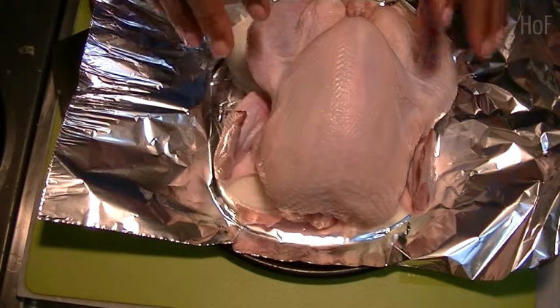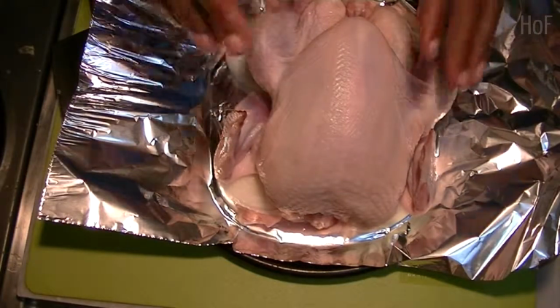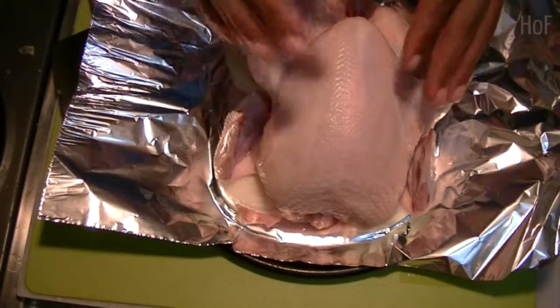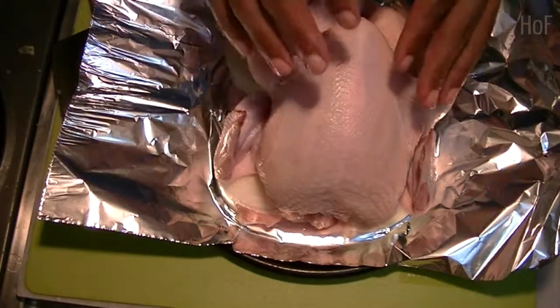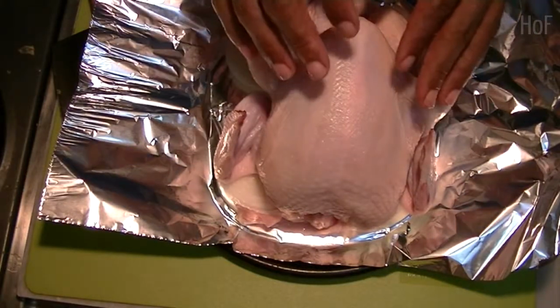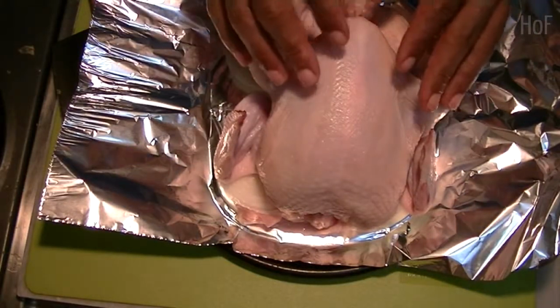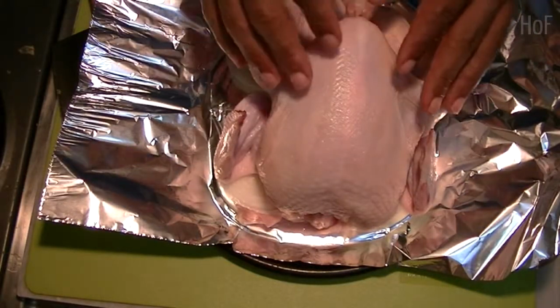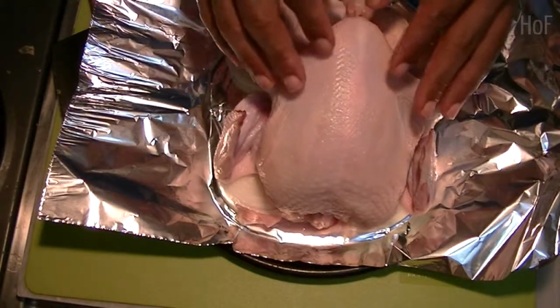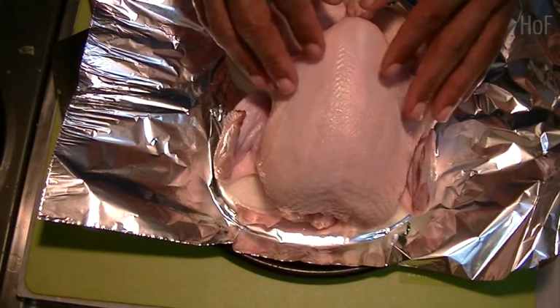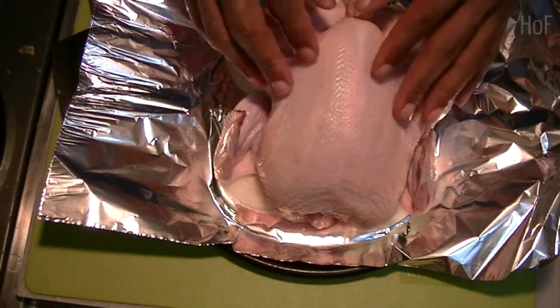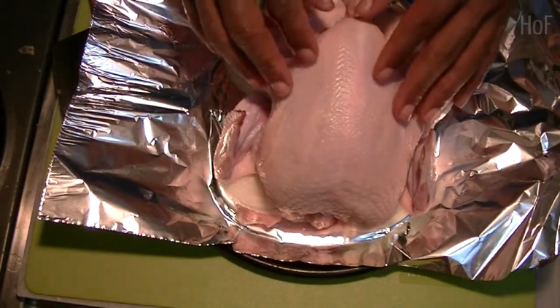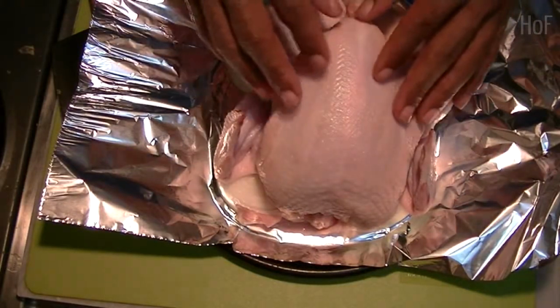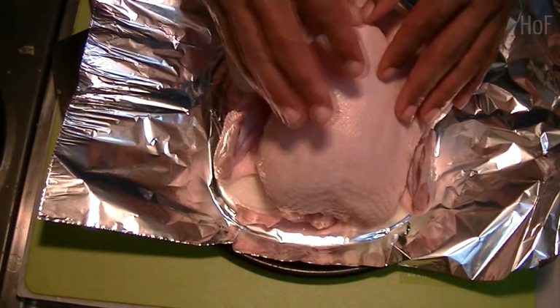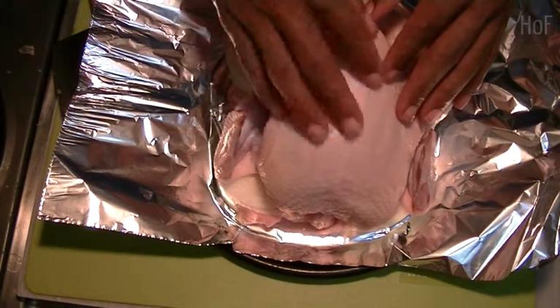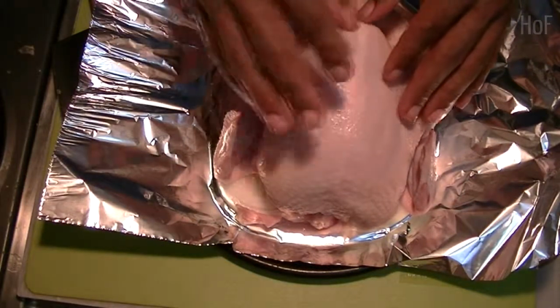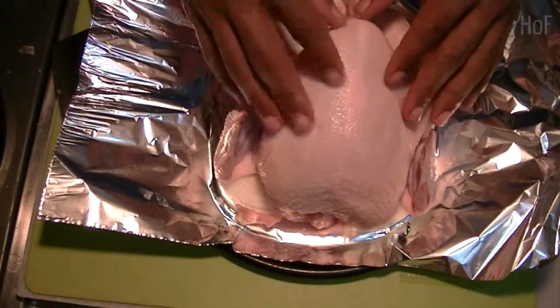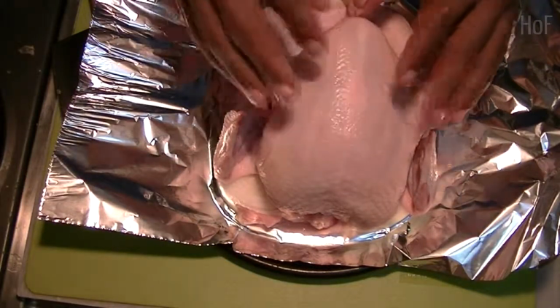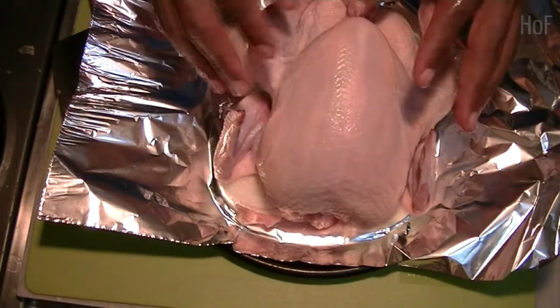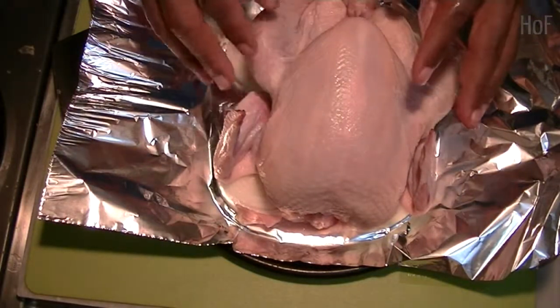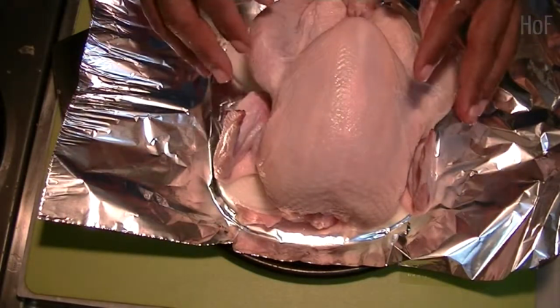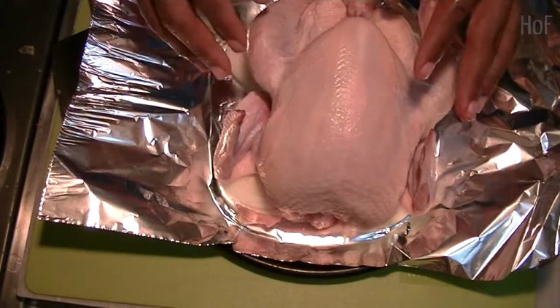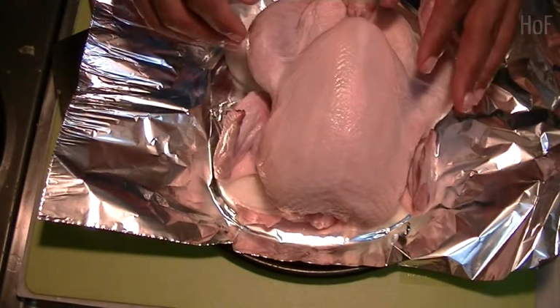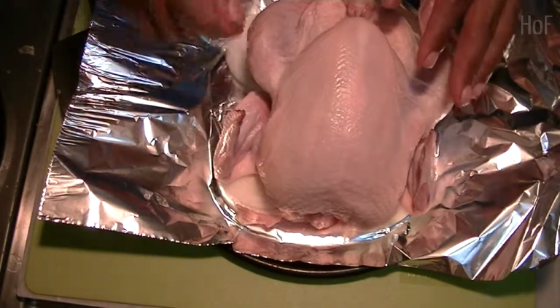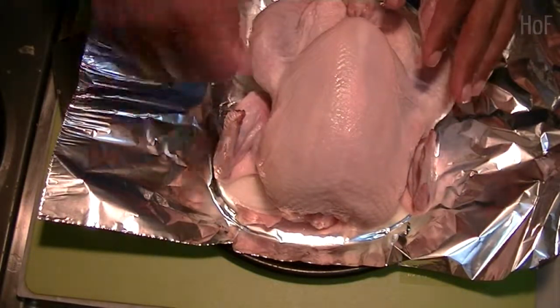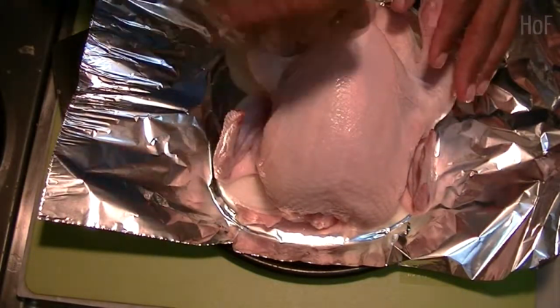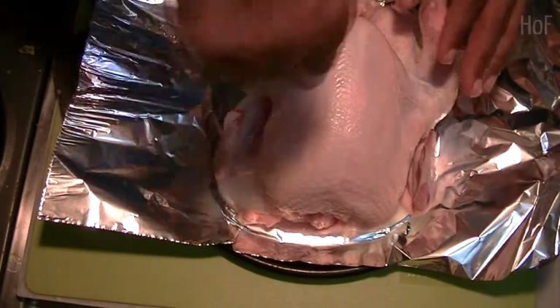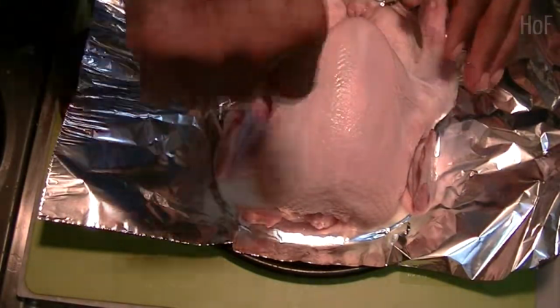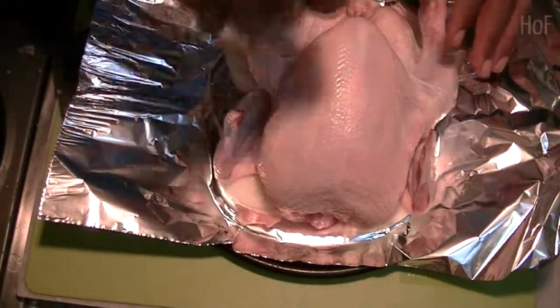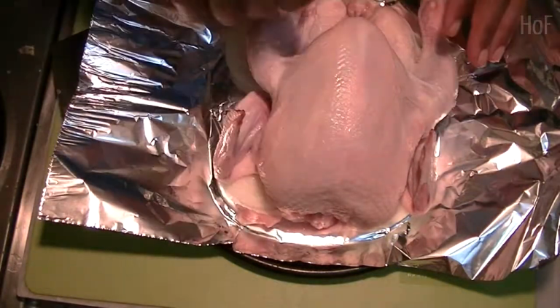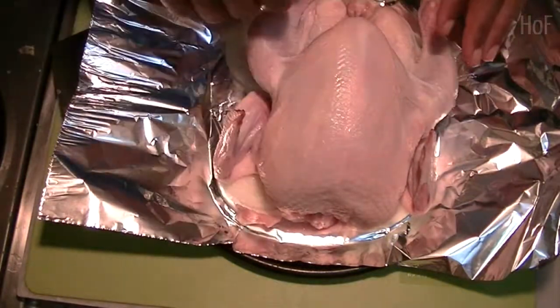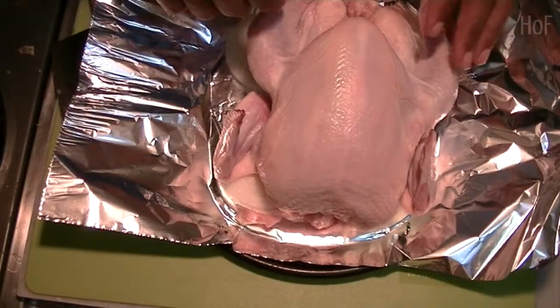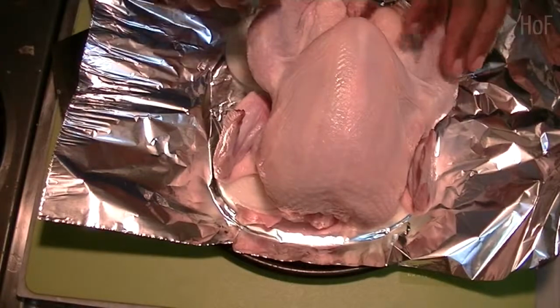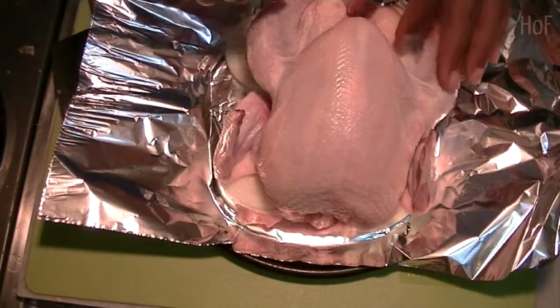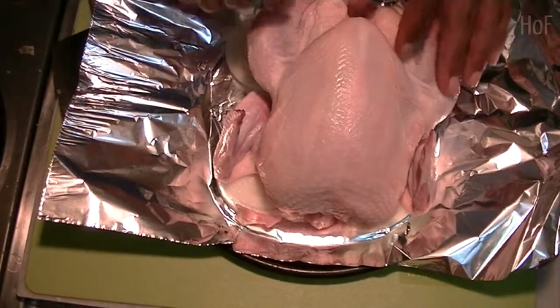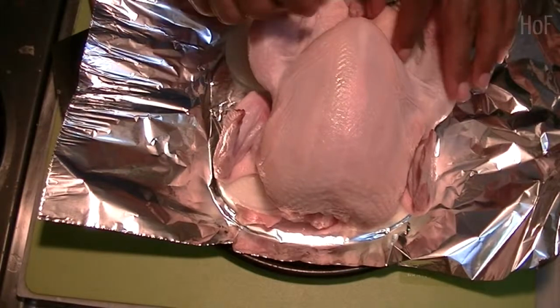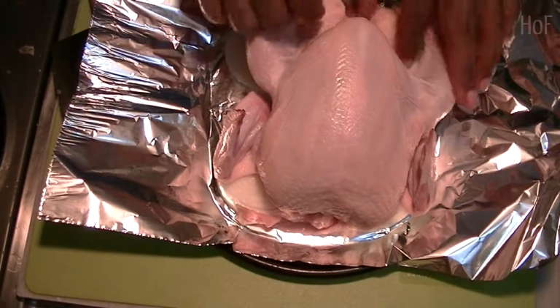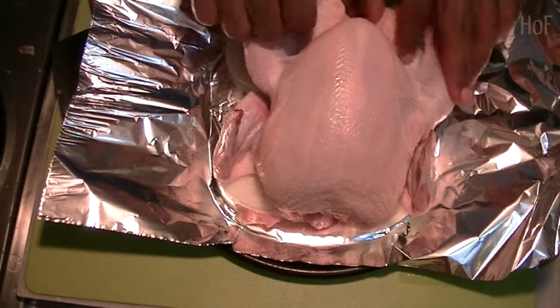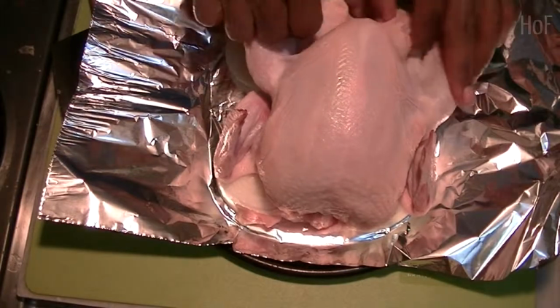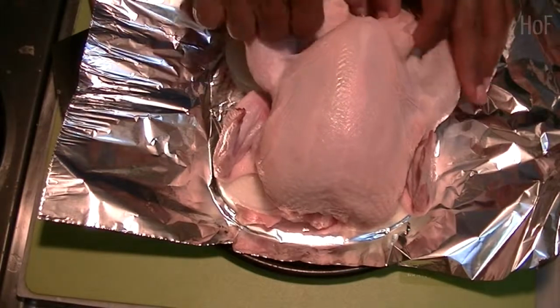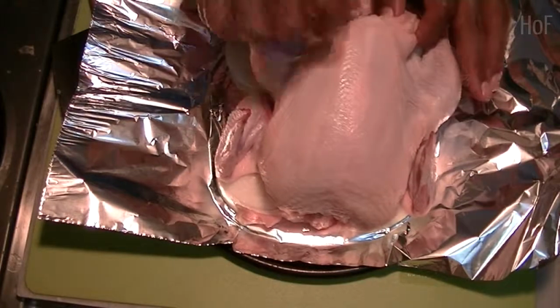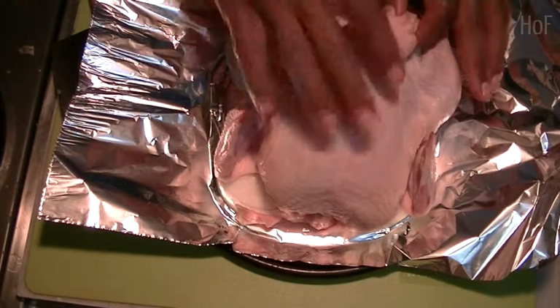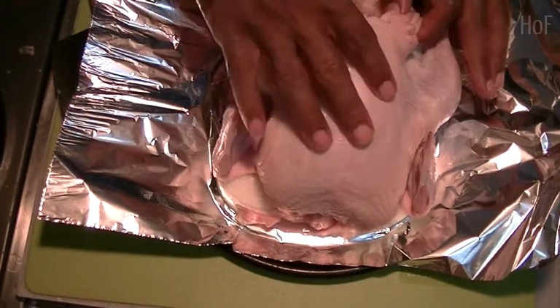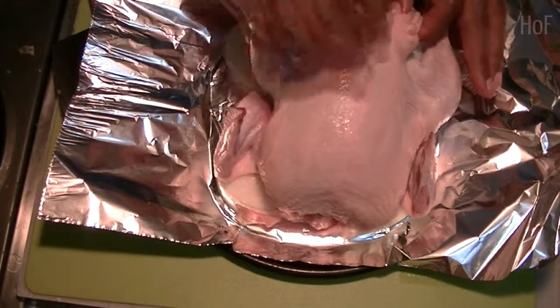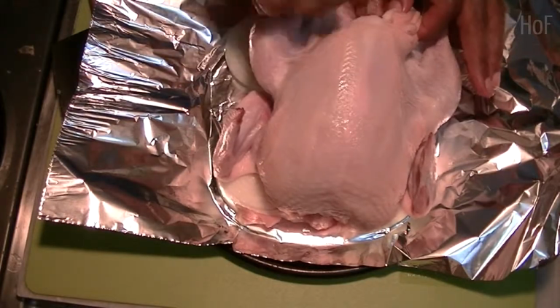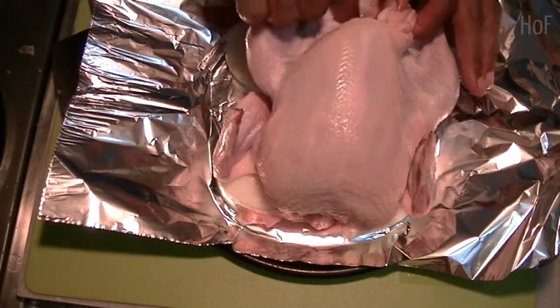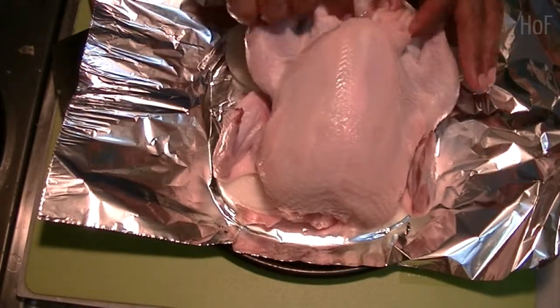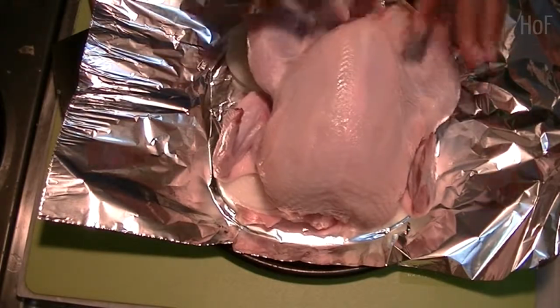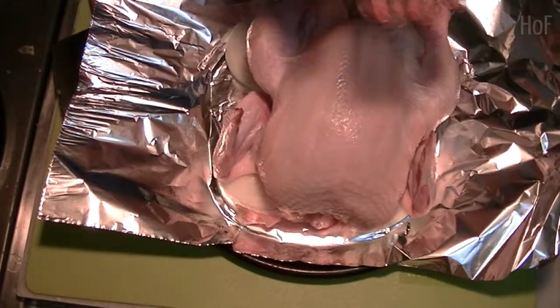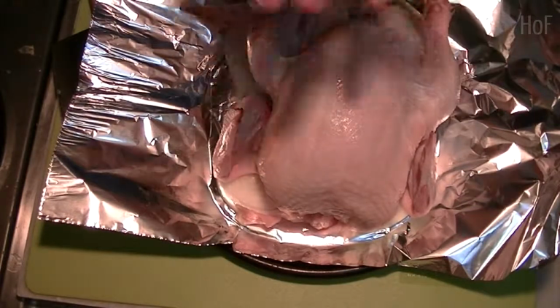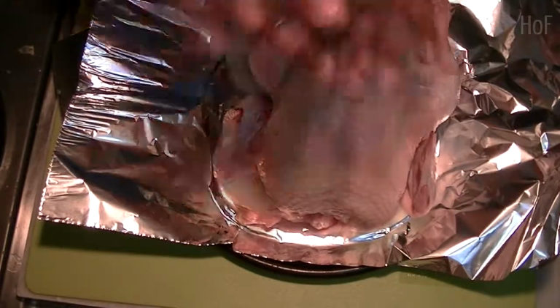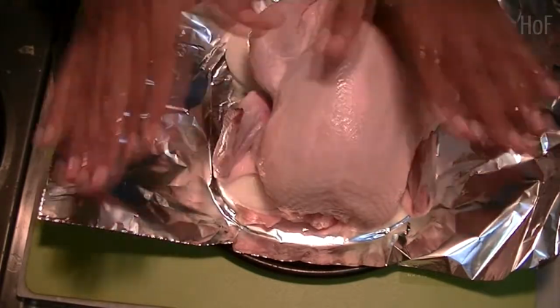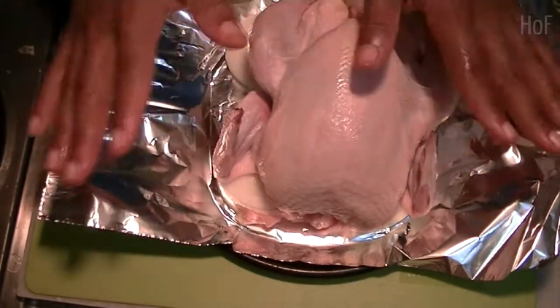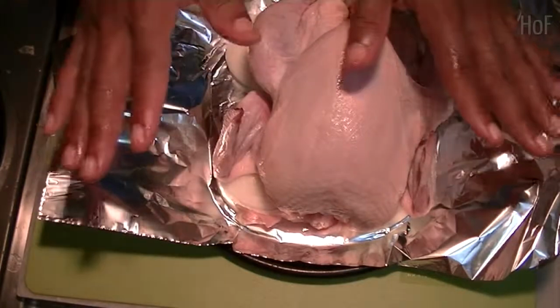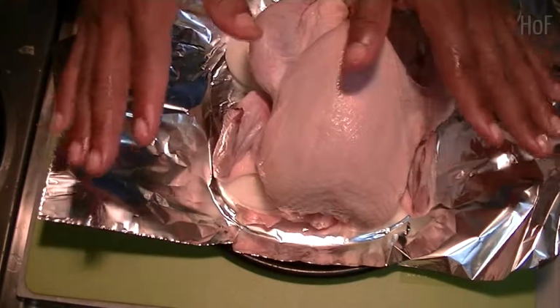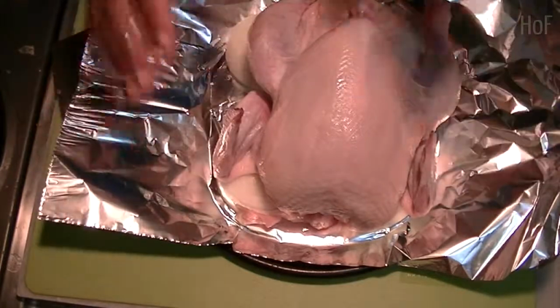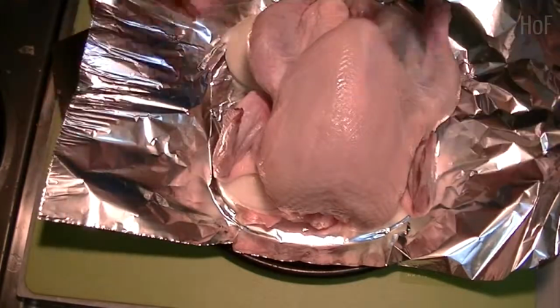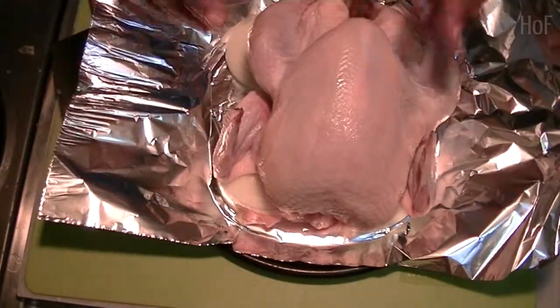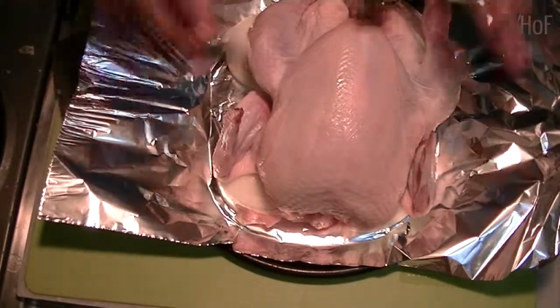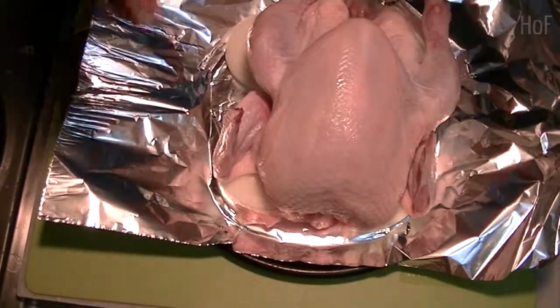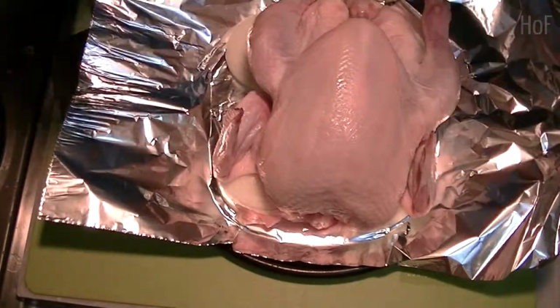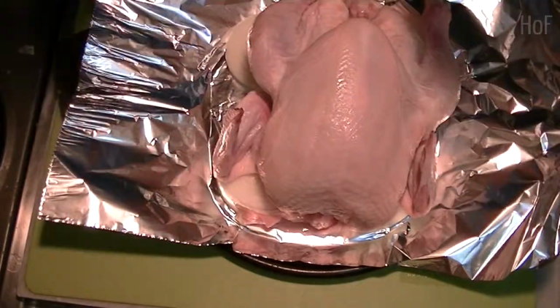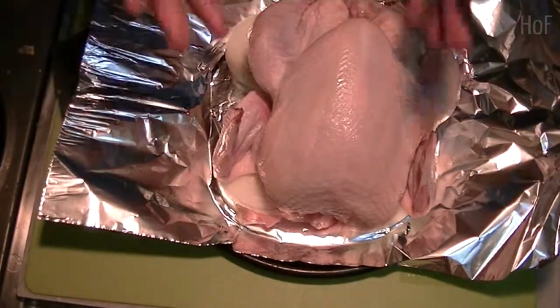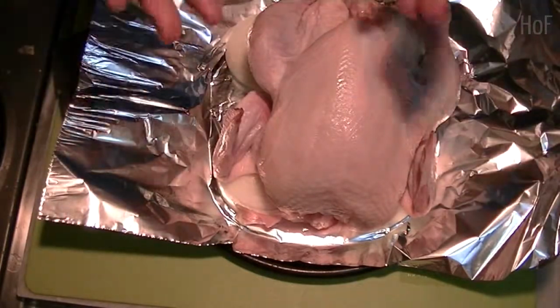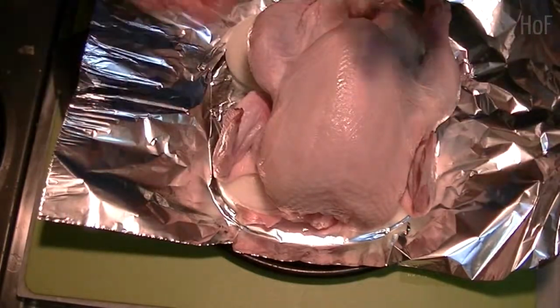We're going to add some salt and pepper, a little olive oil on the outside and the inside, and that's it. We're going to roast it.